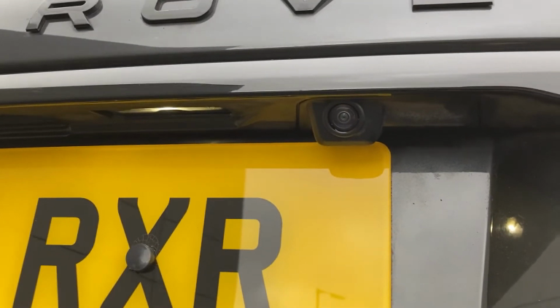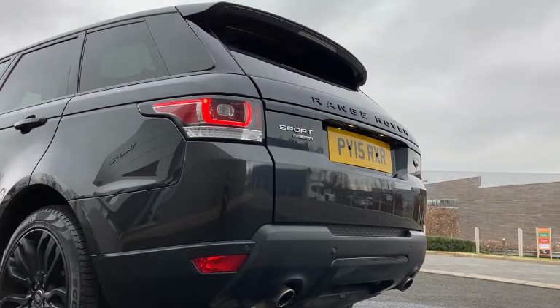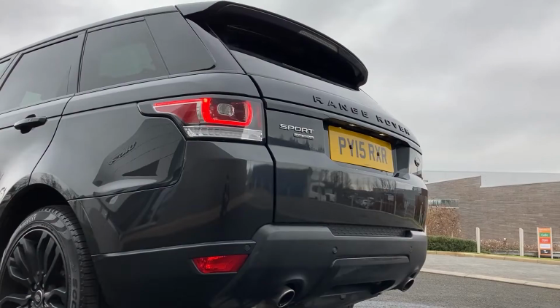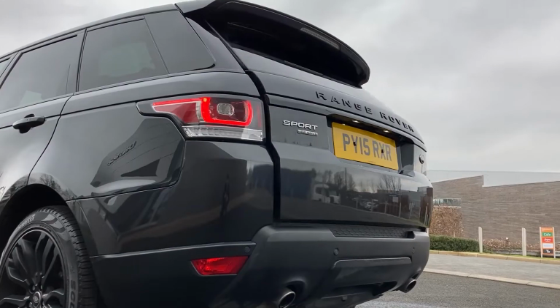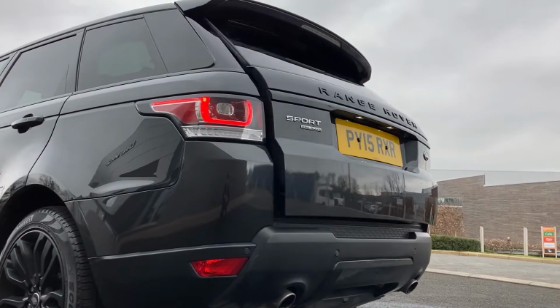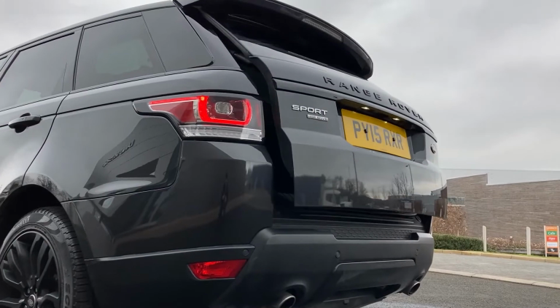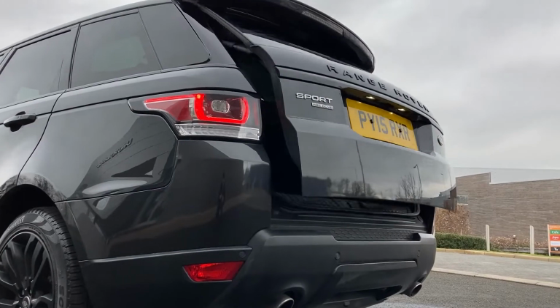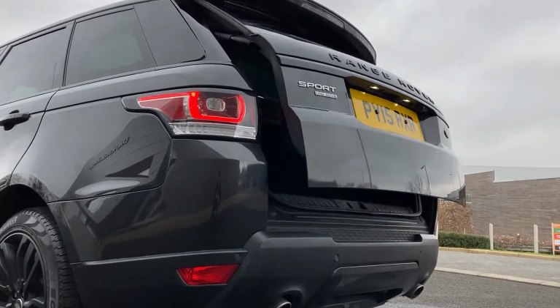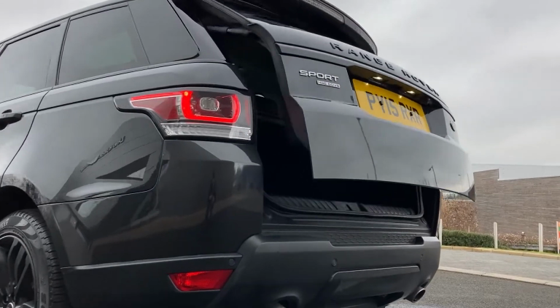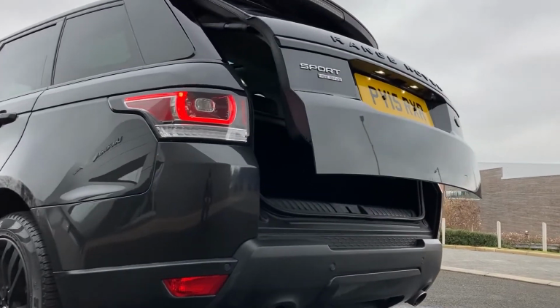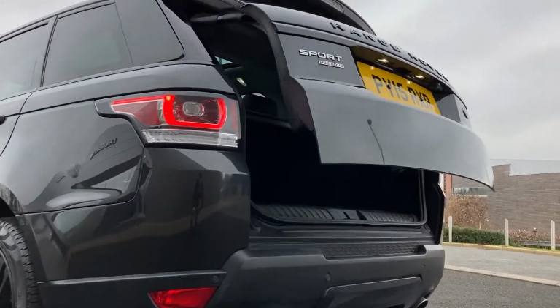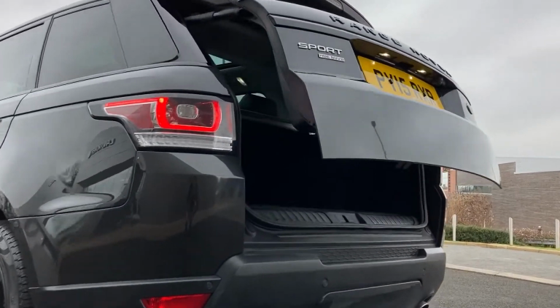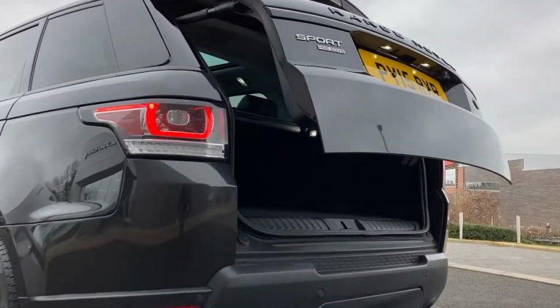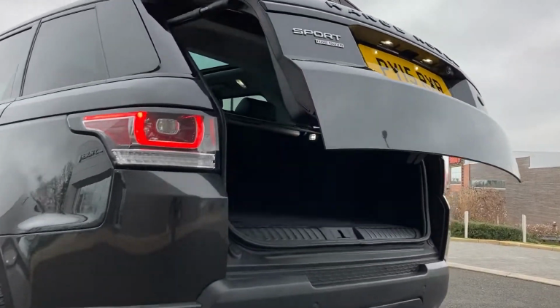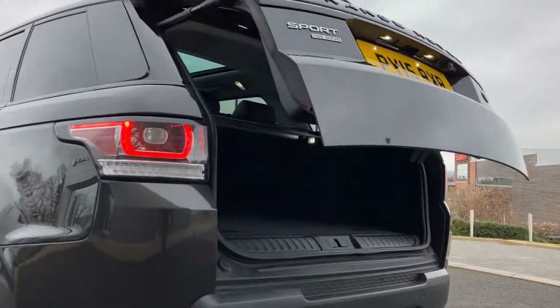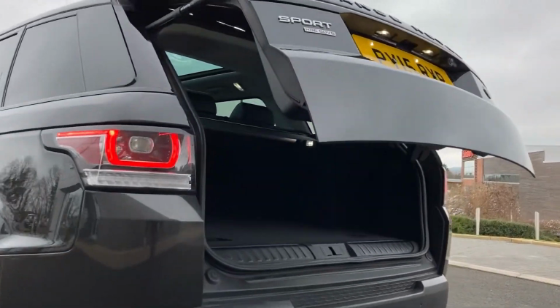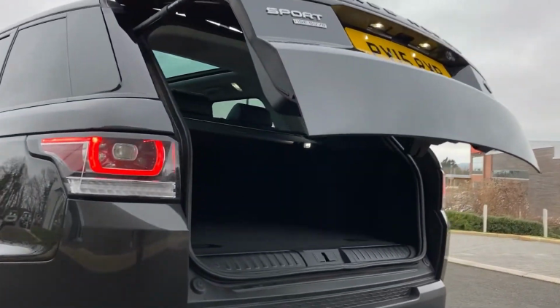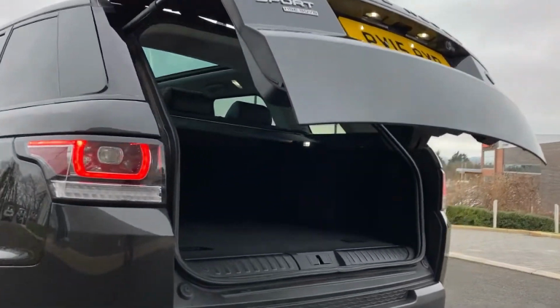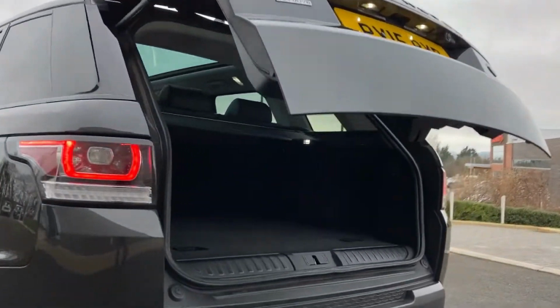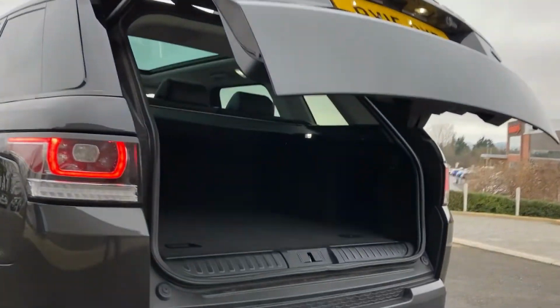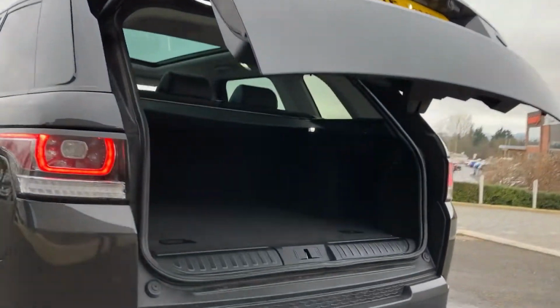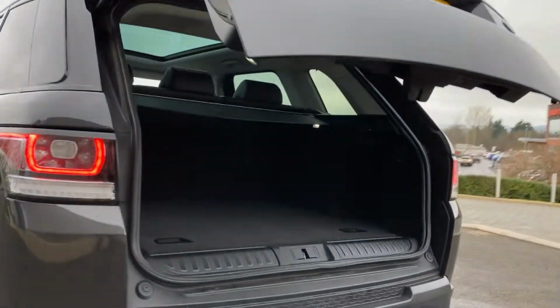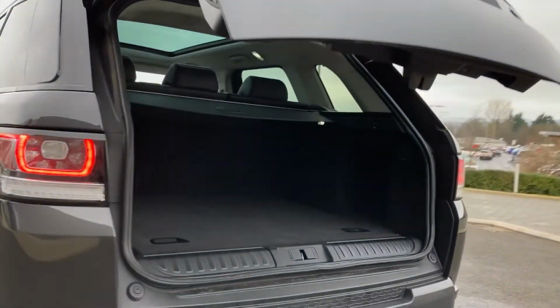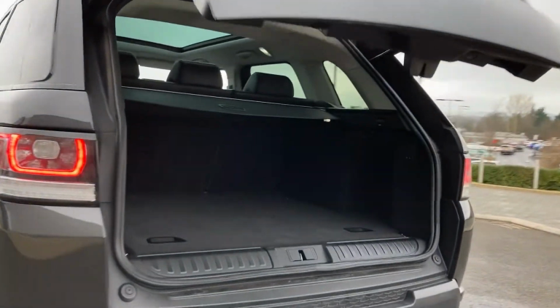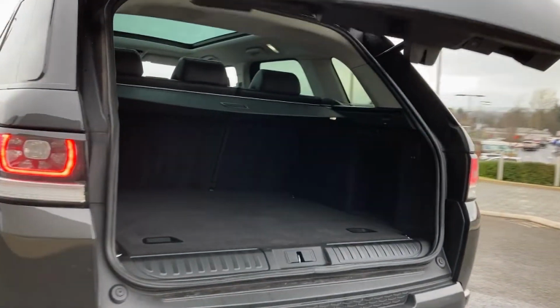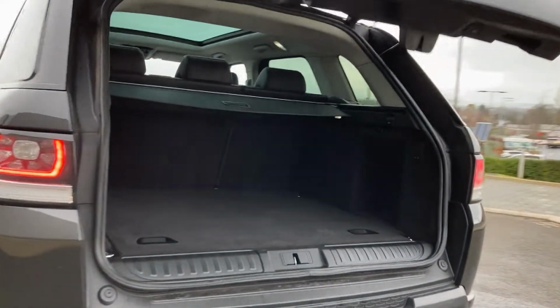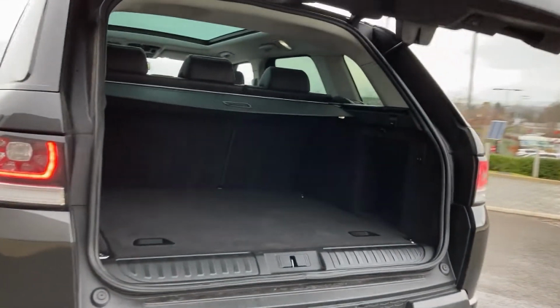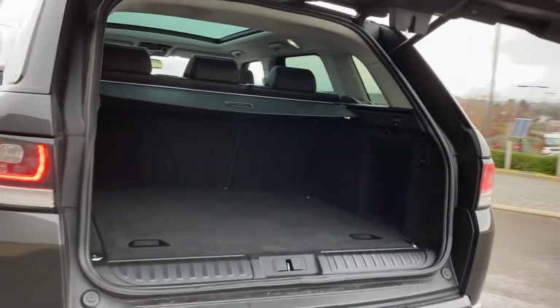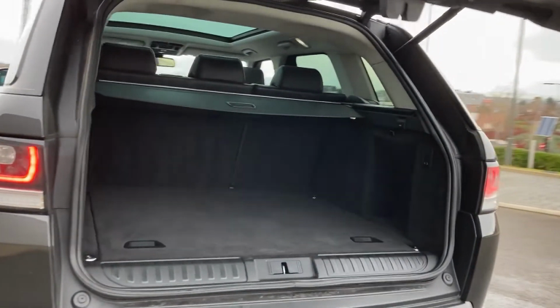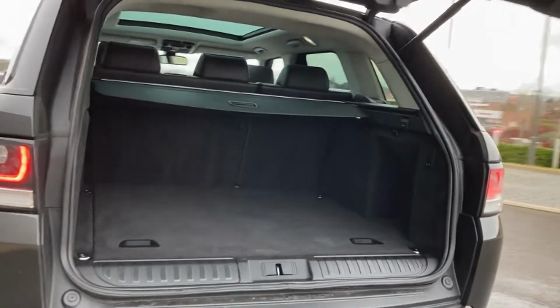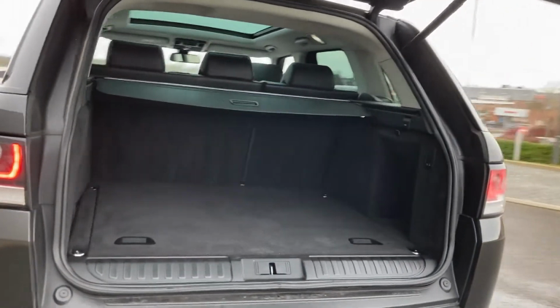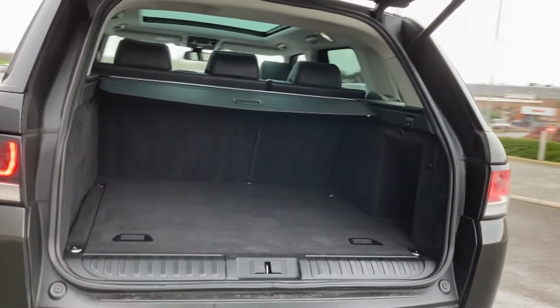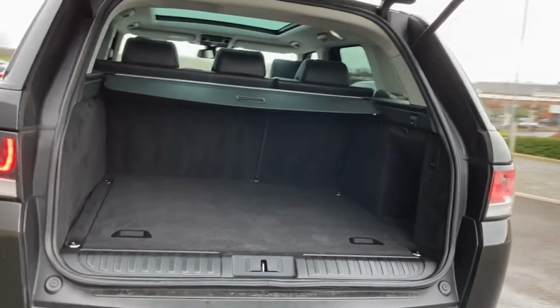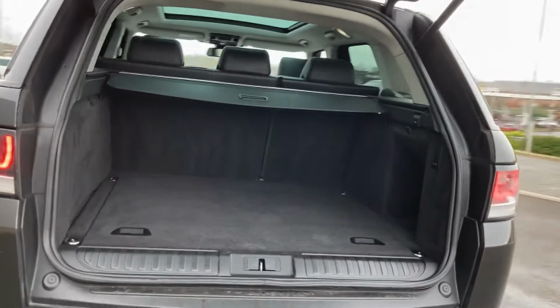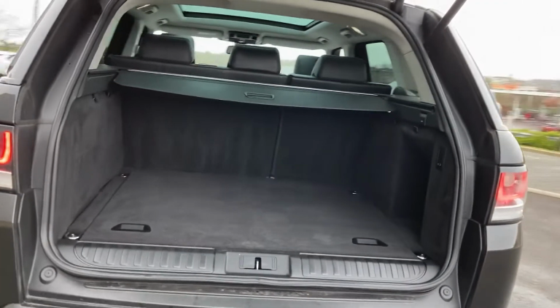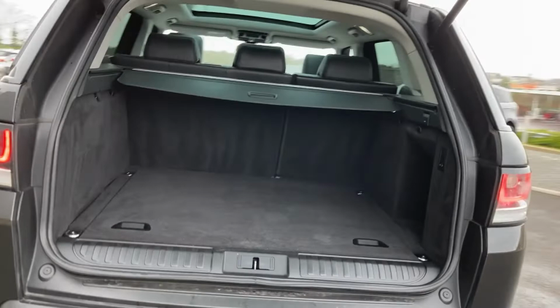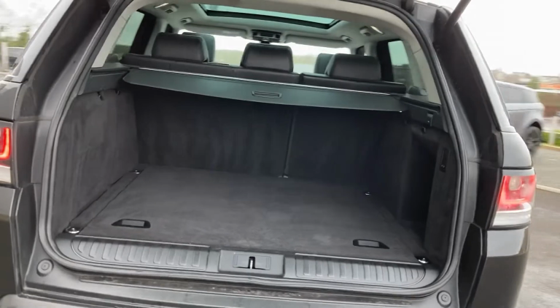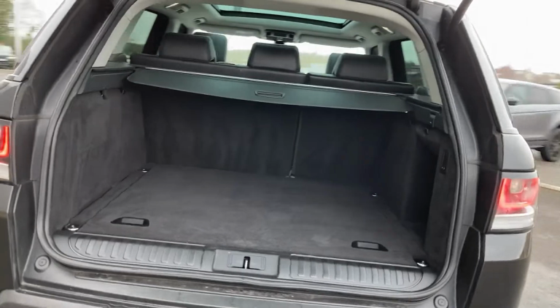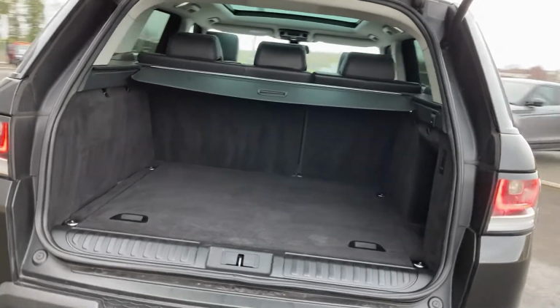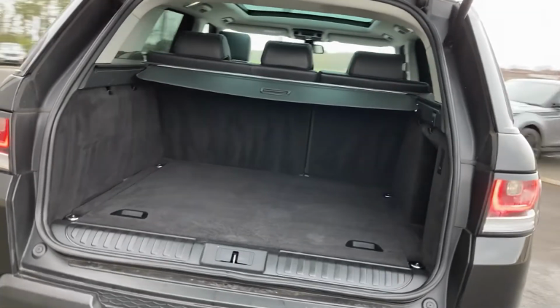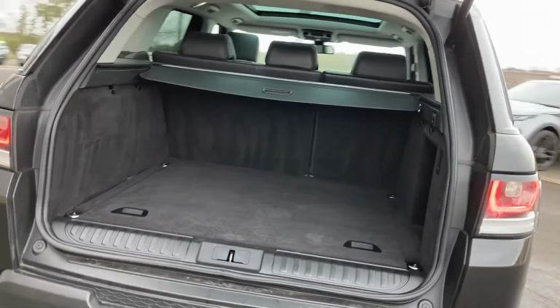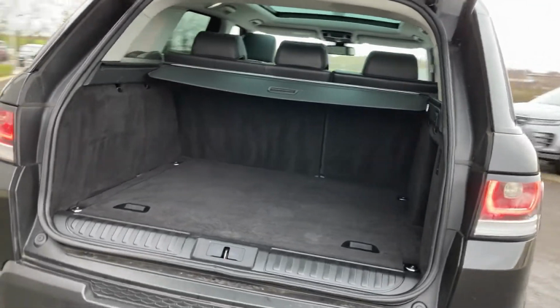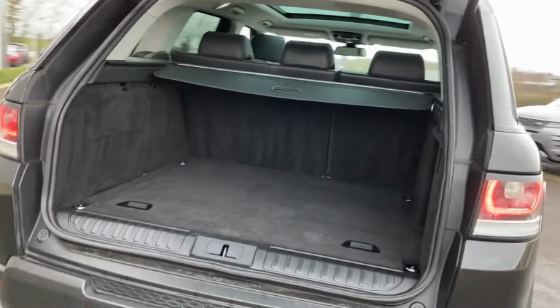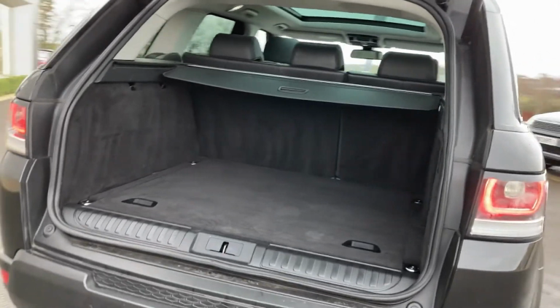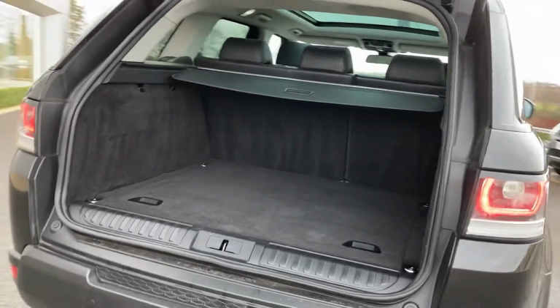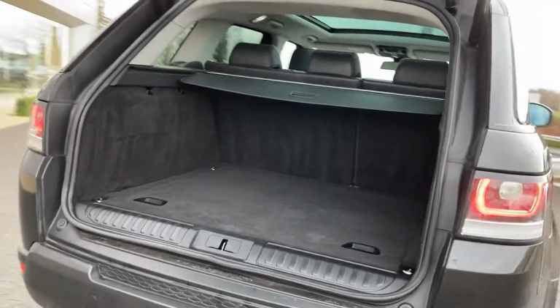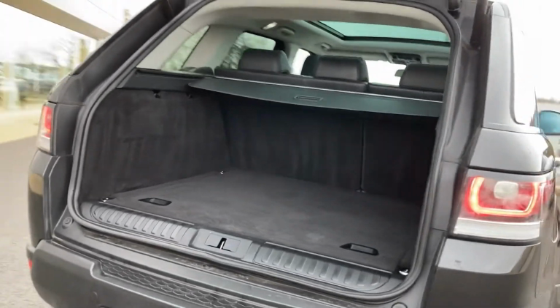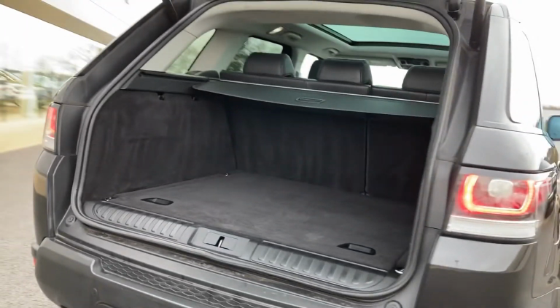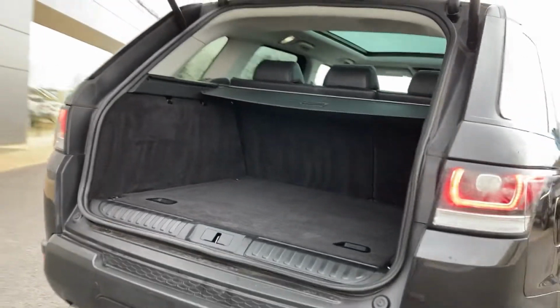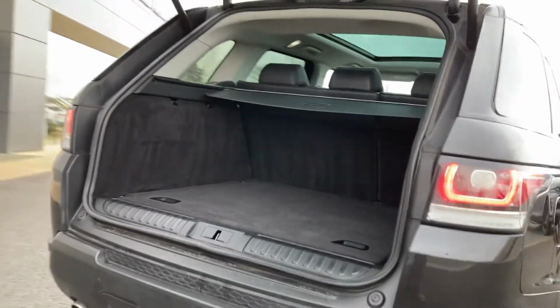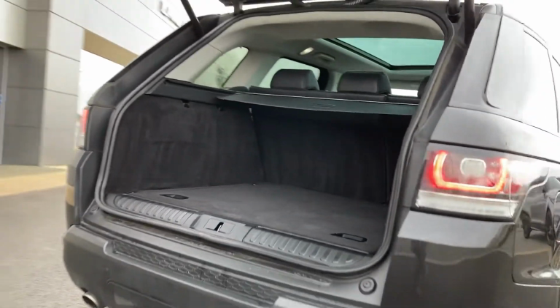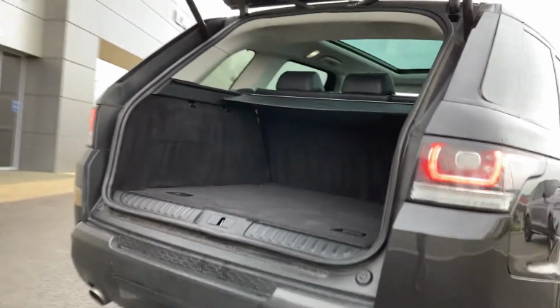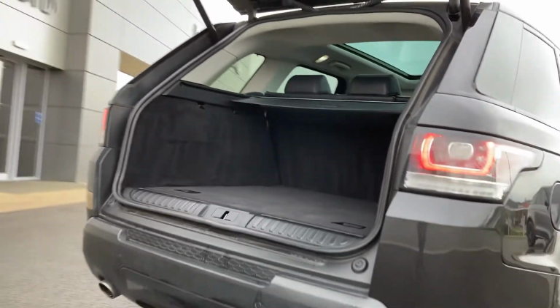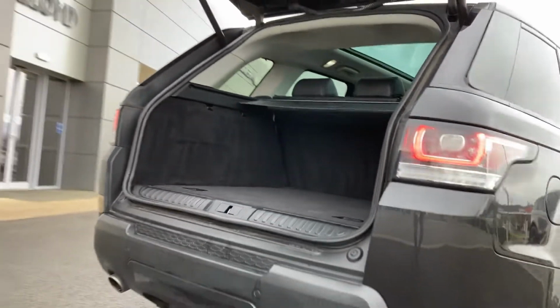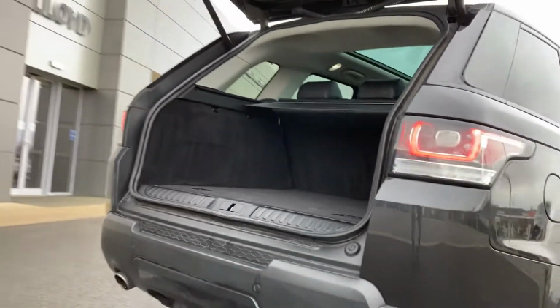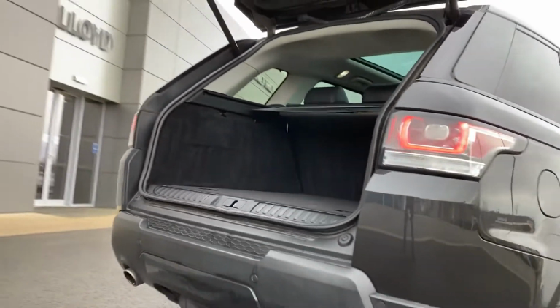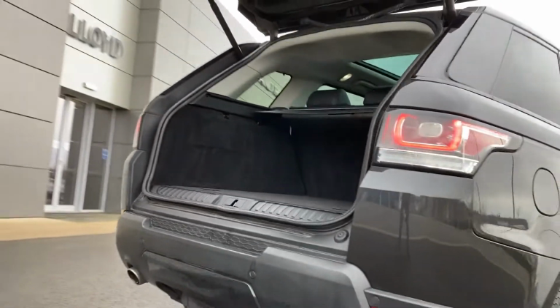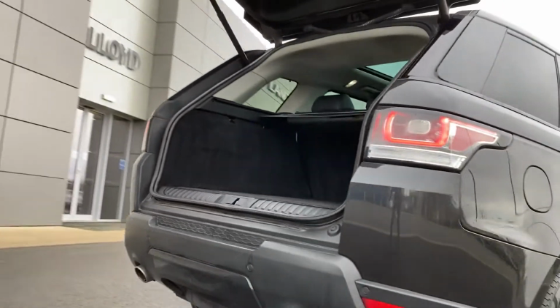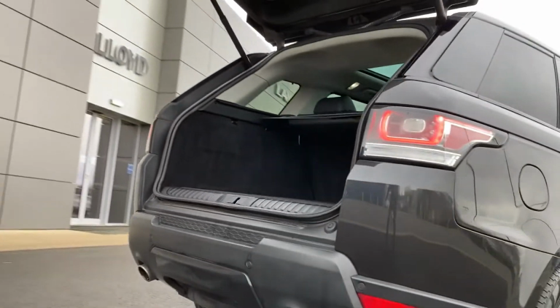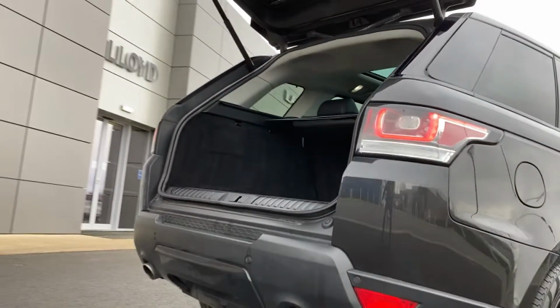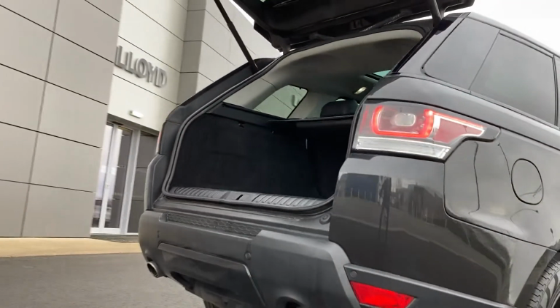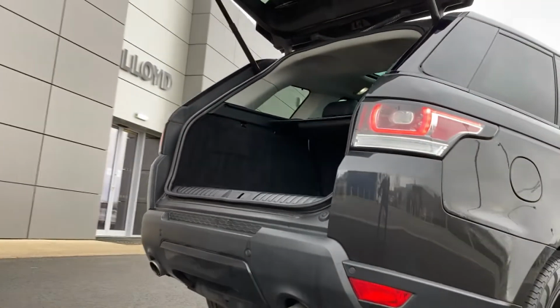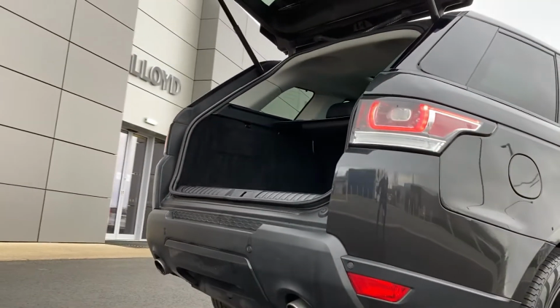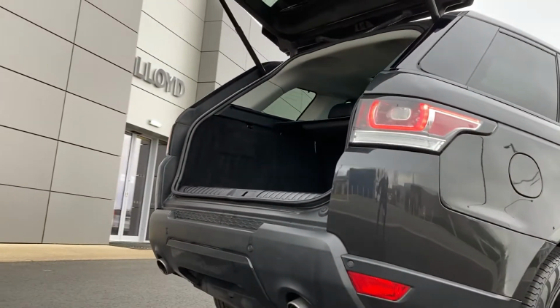As we come in beneath the power tailgate we can see the boot floor, which has plenty of space for all of your luggage, as well as the 60/40 rear folding seats.